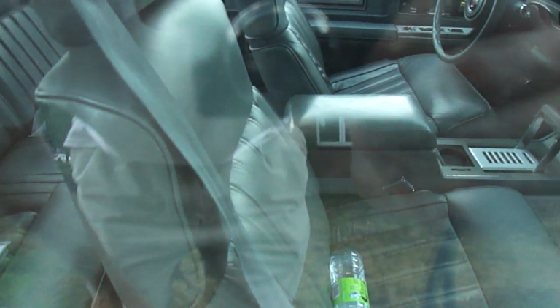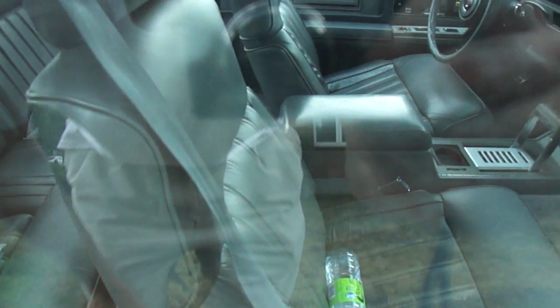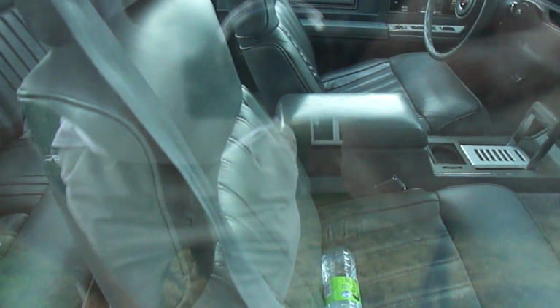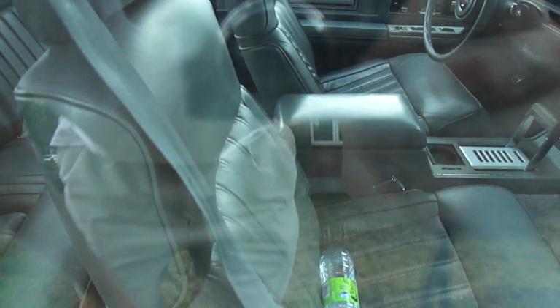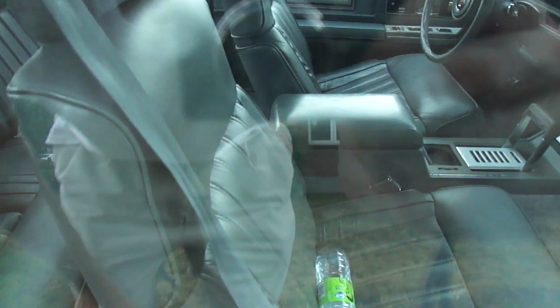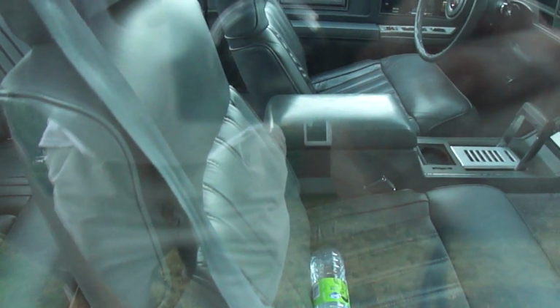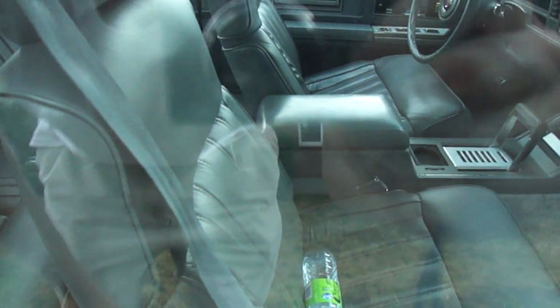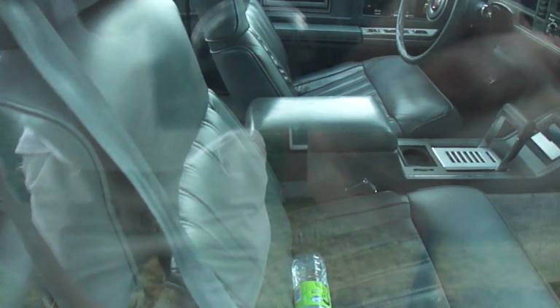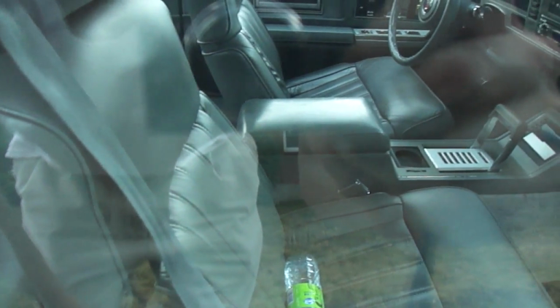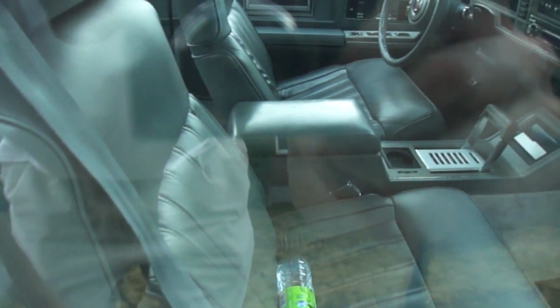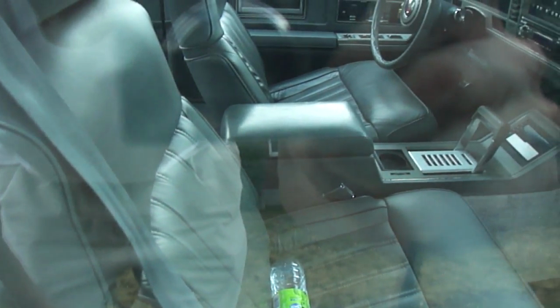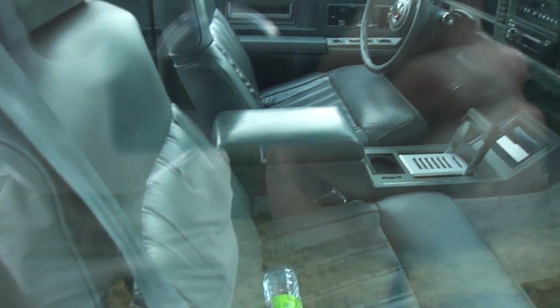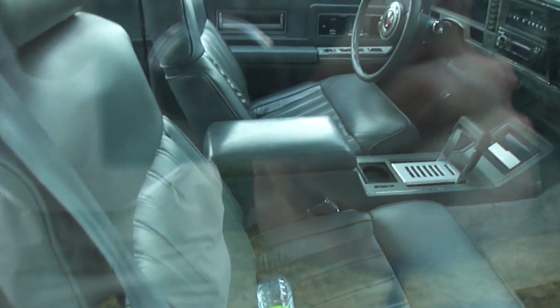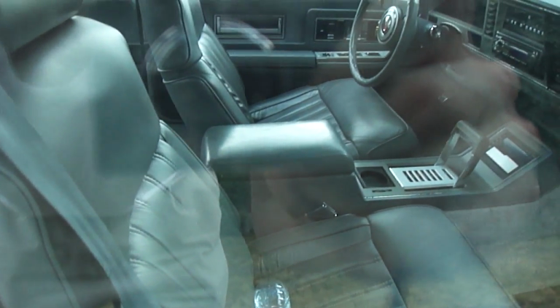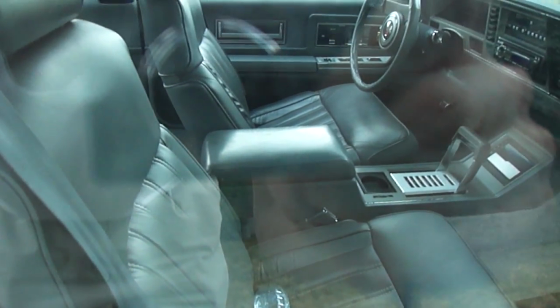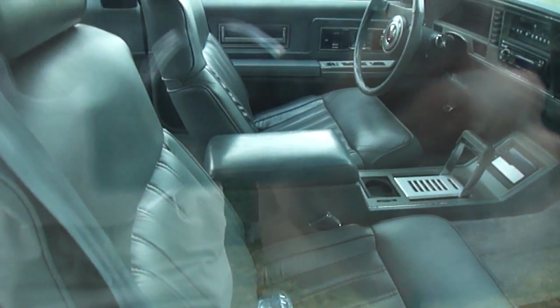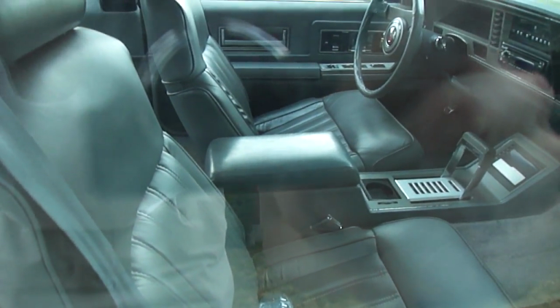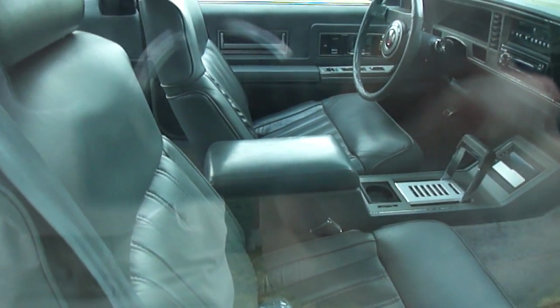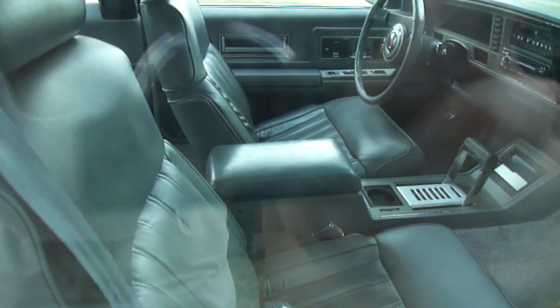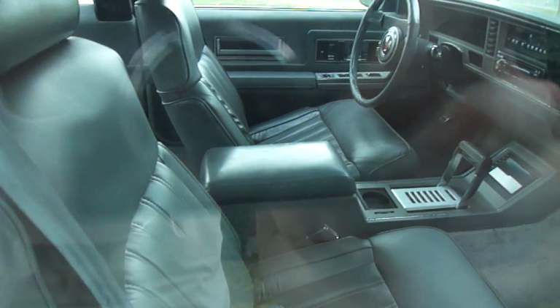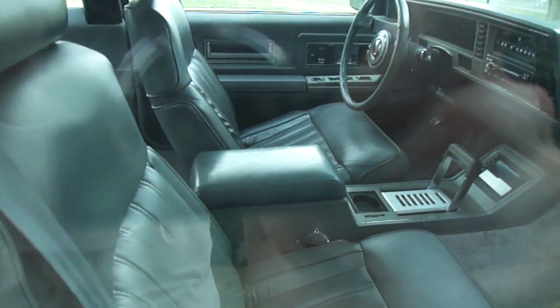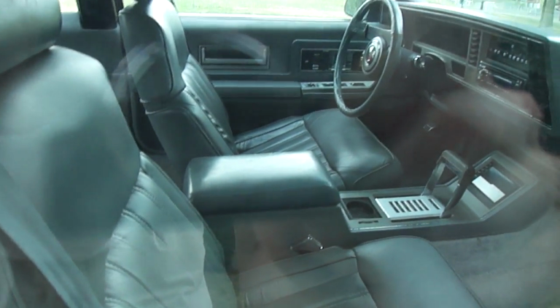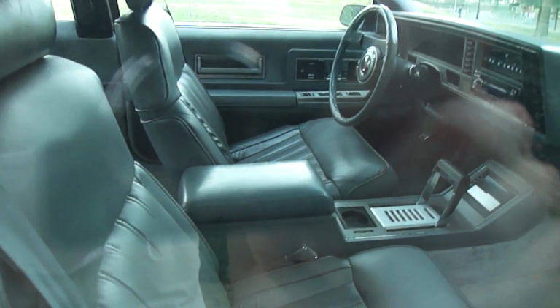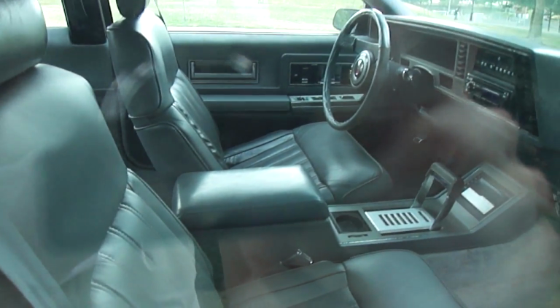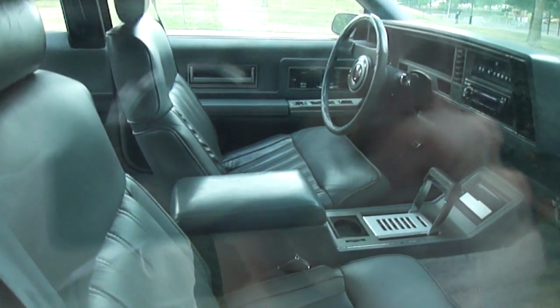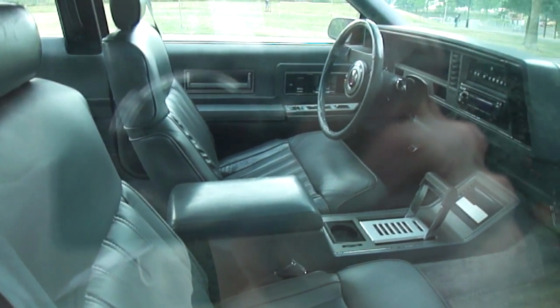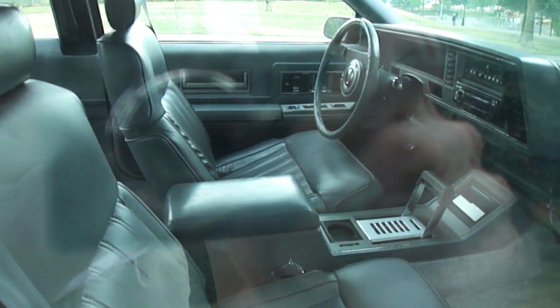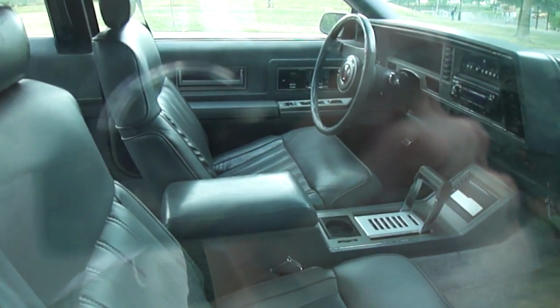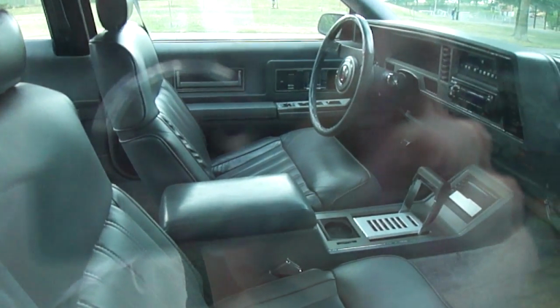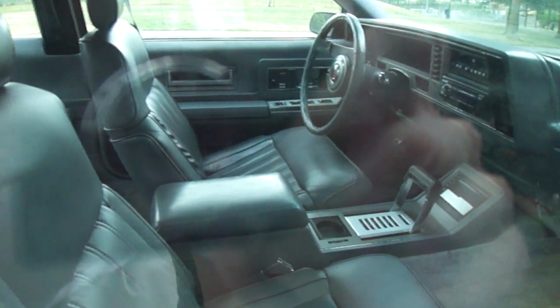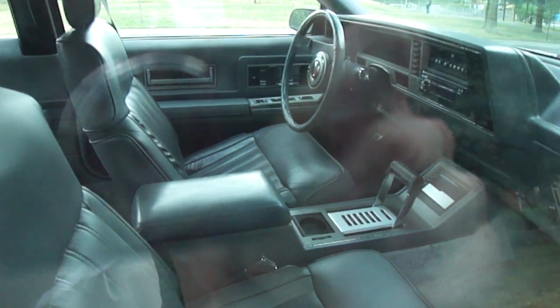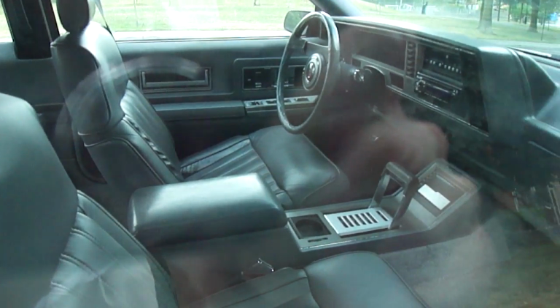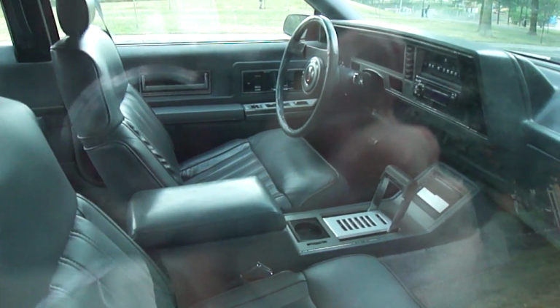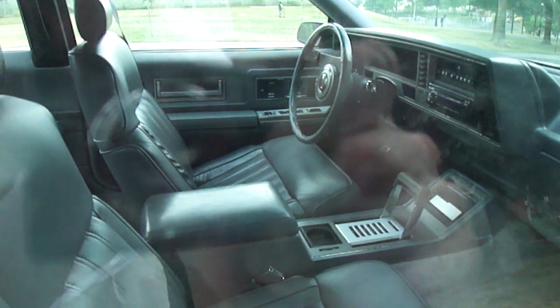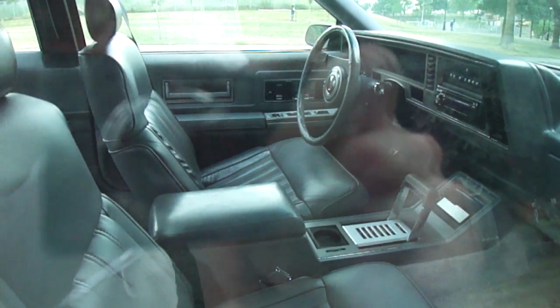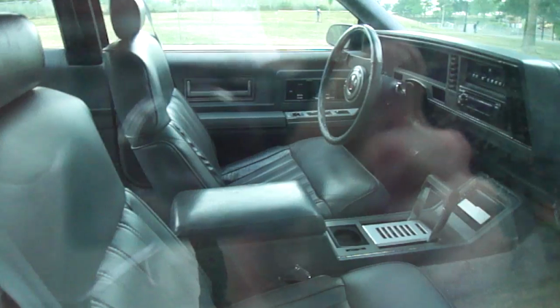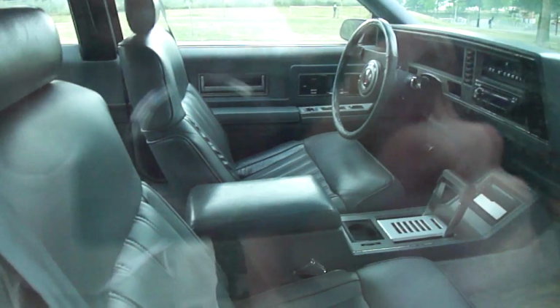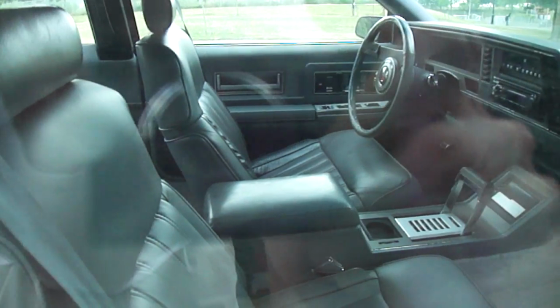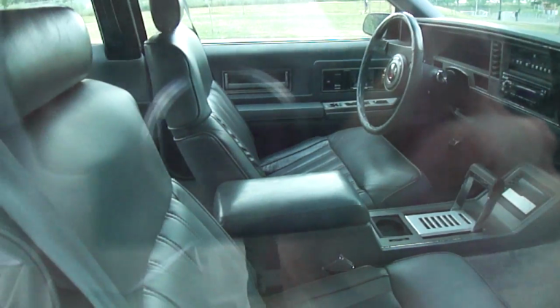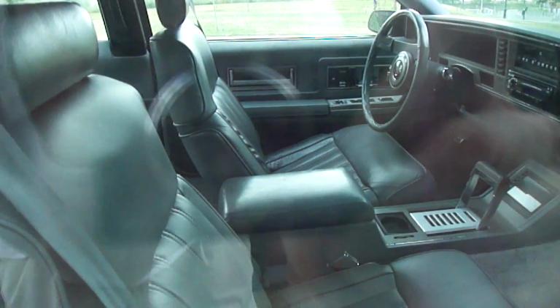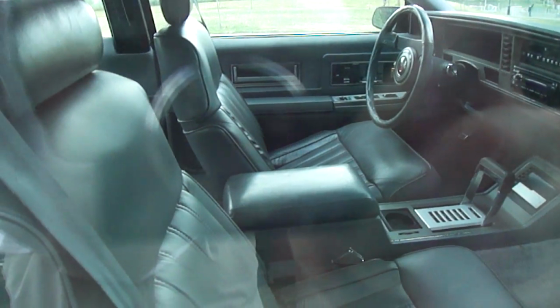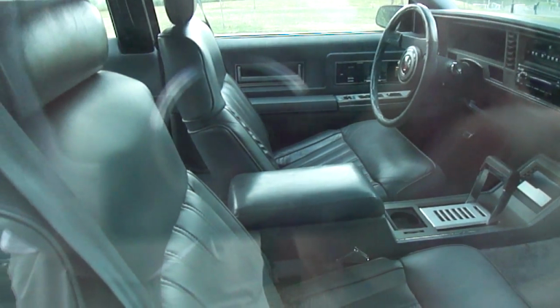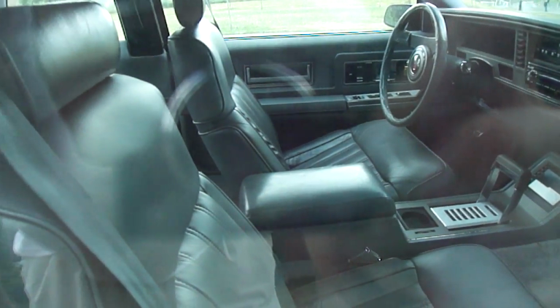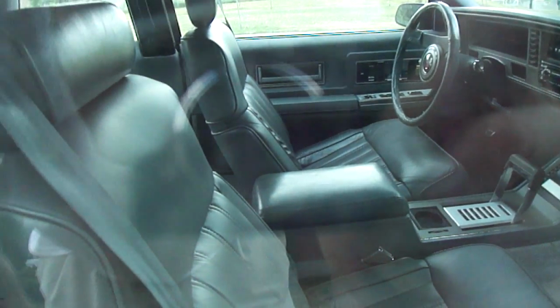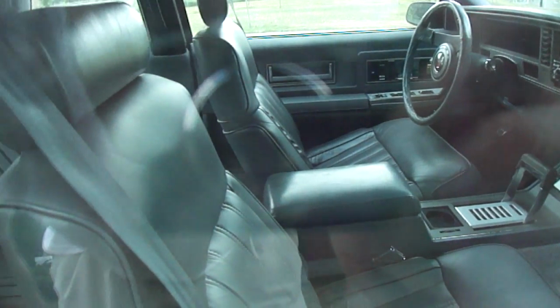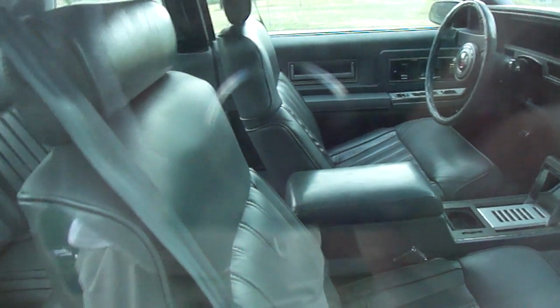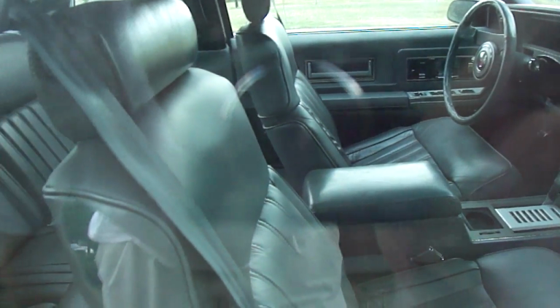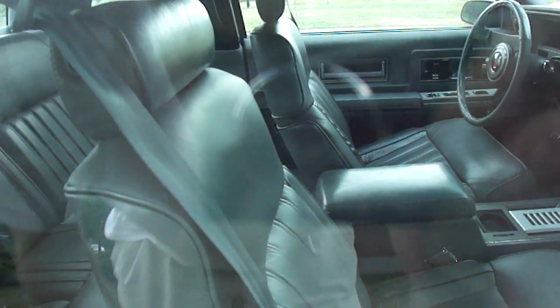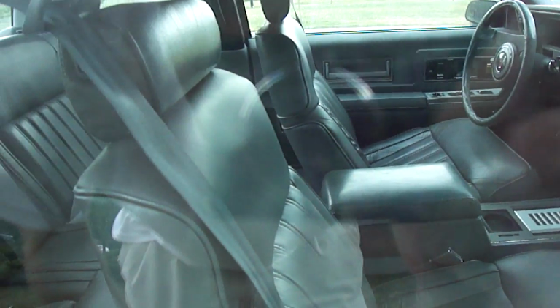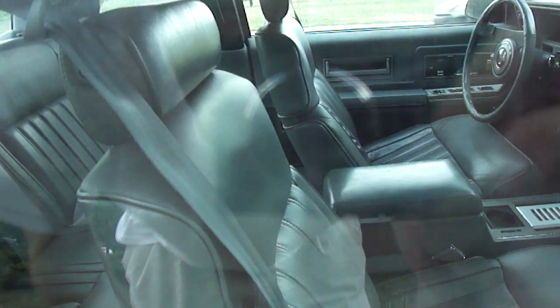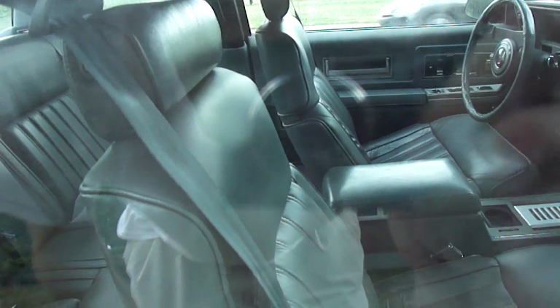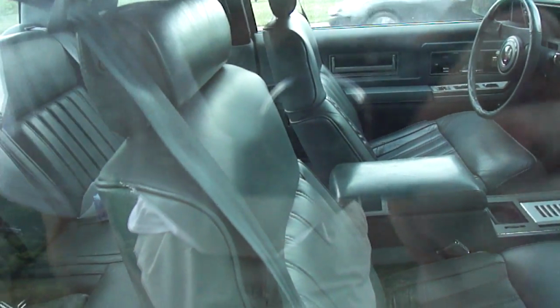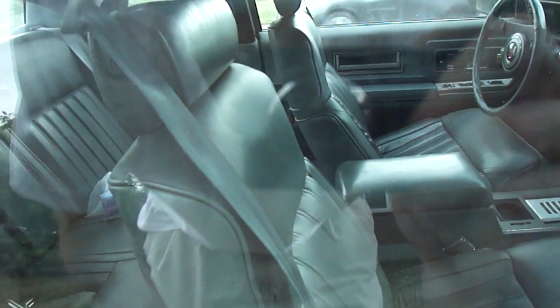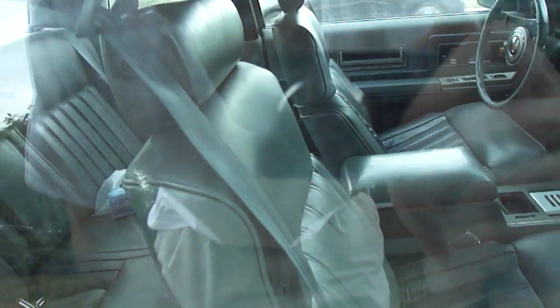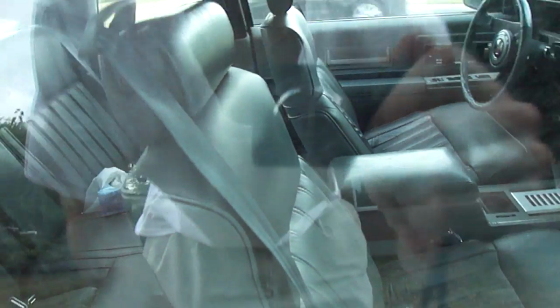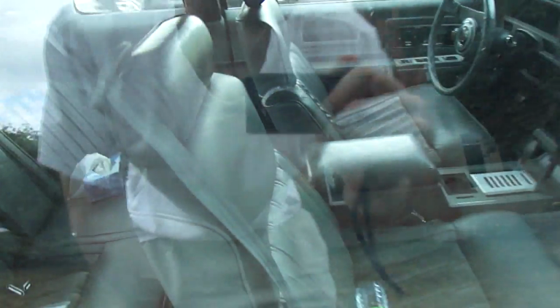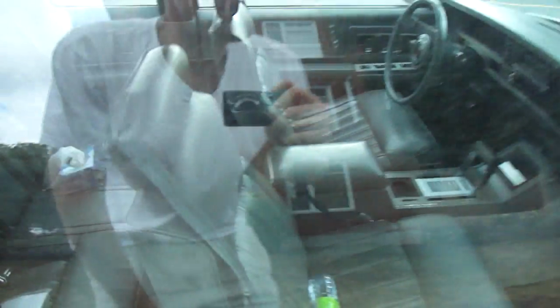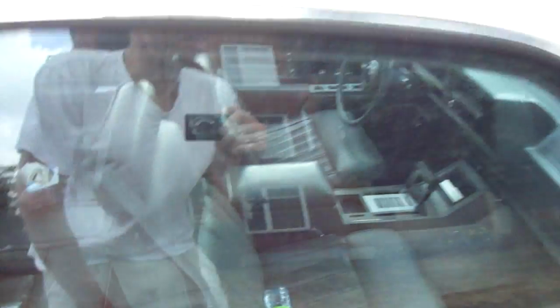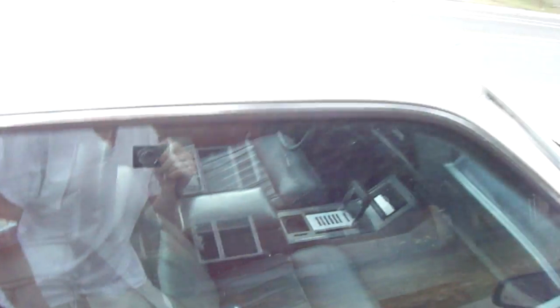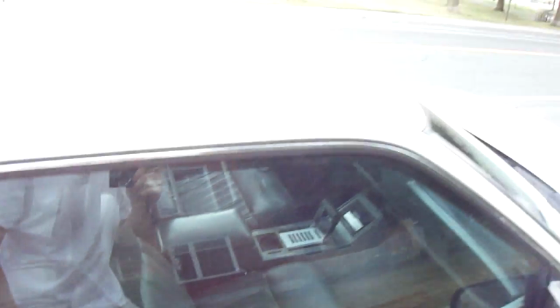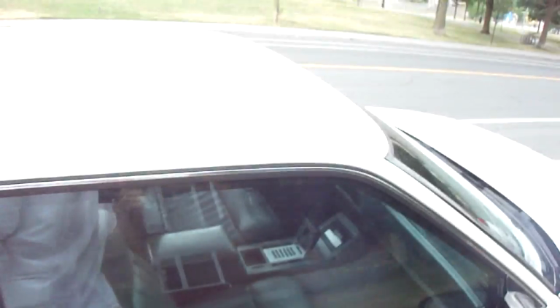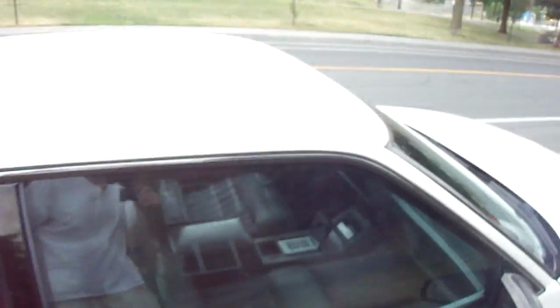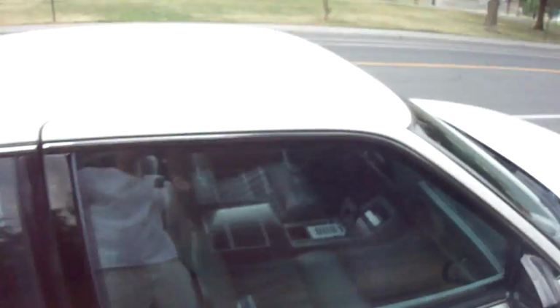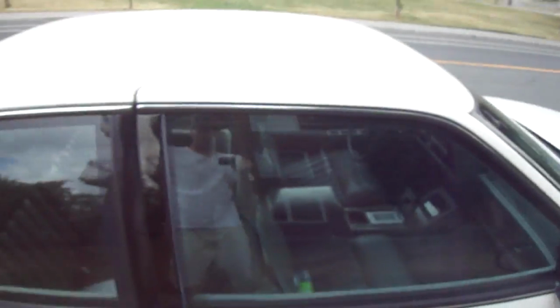Beautiful interior. Look at that shifter. Very, very nice. Looks nice and cozy.